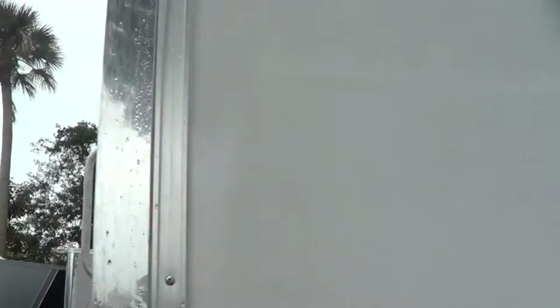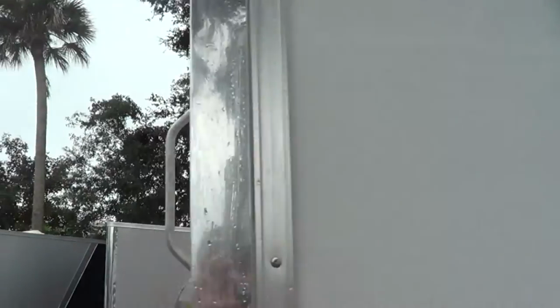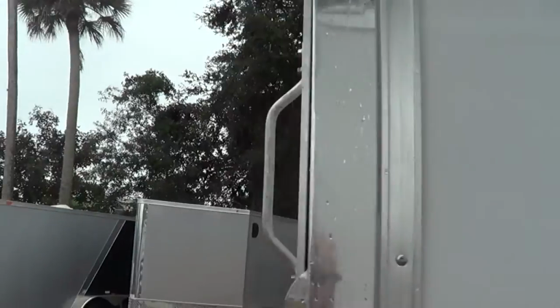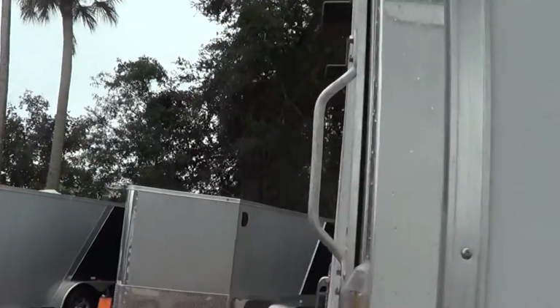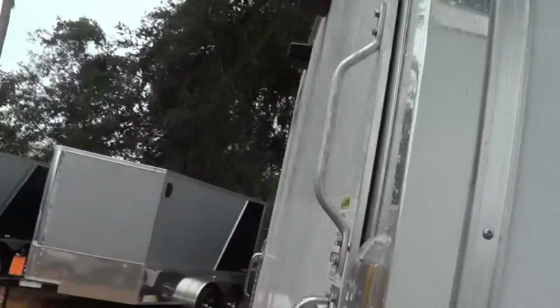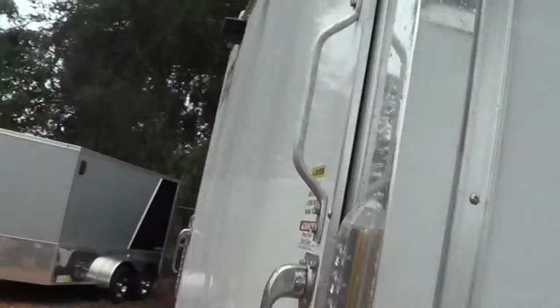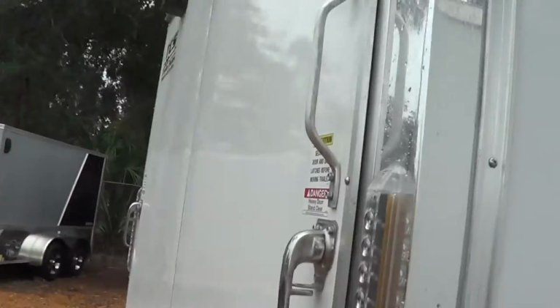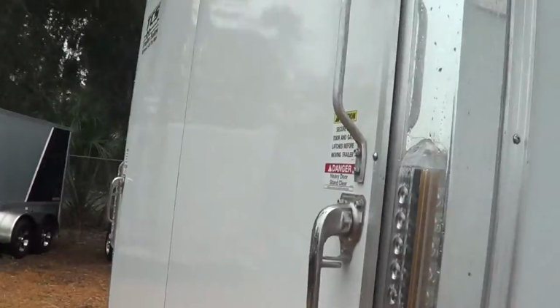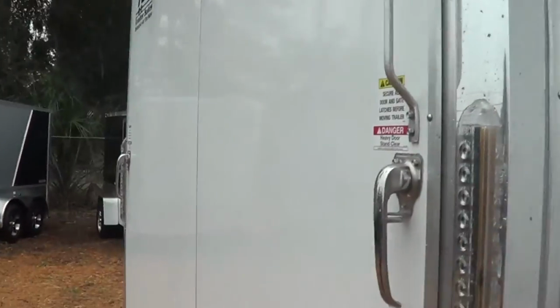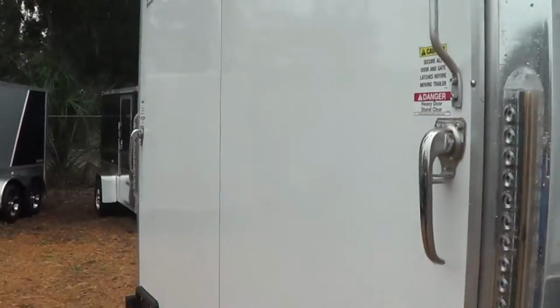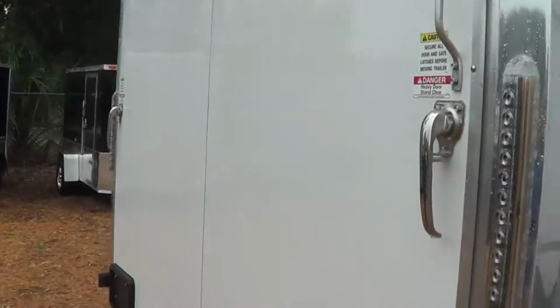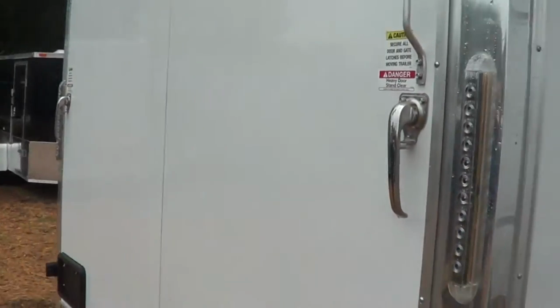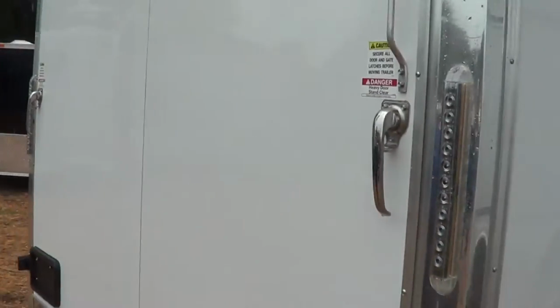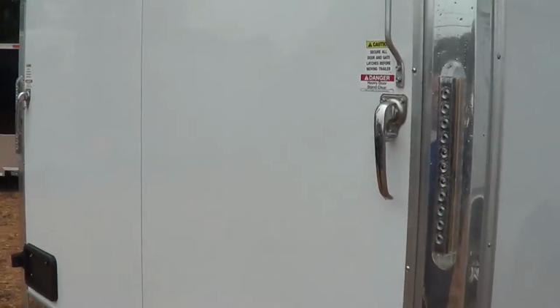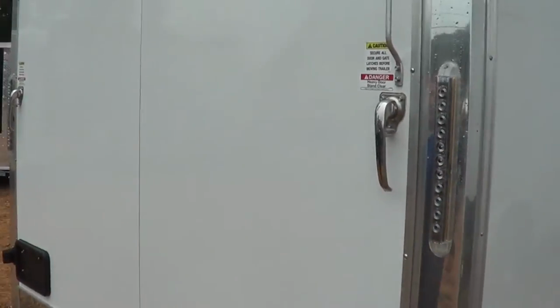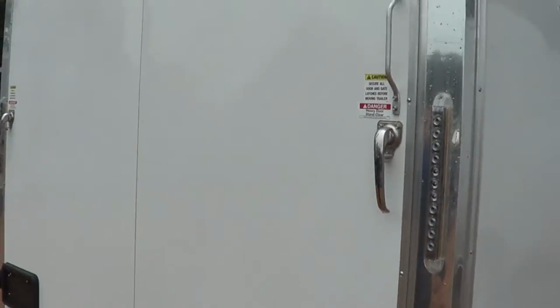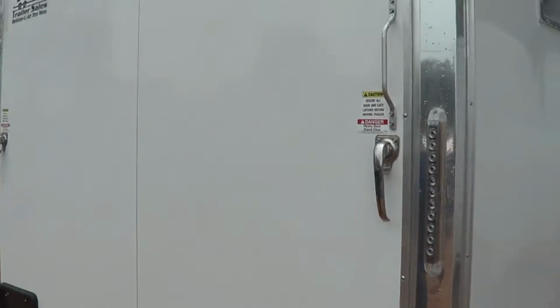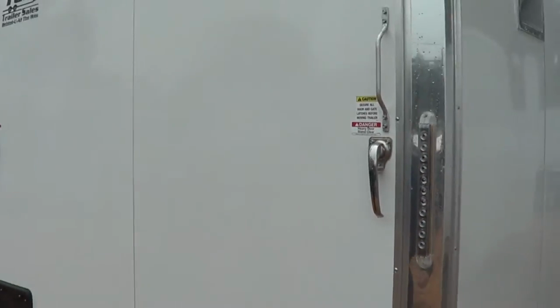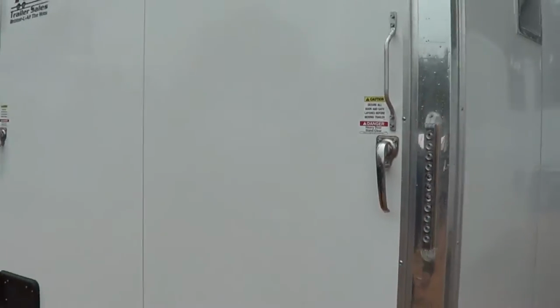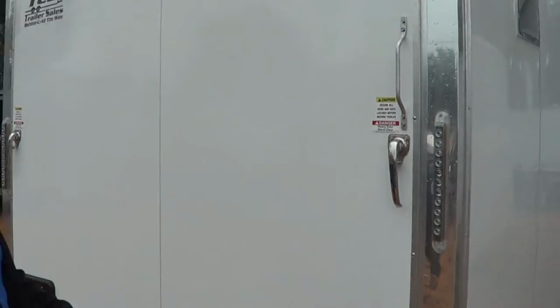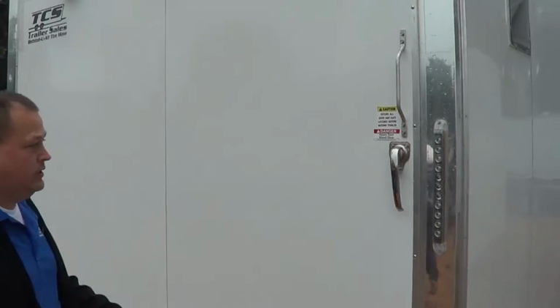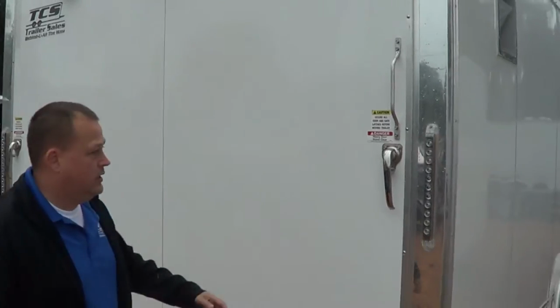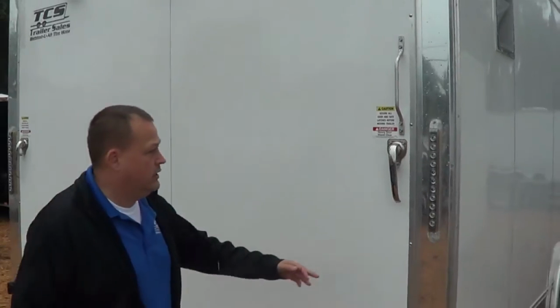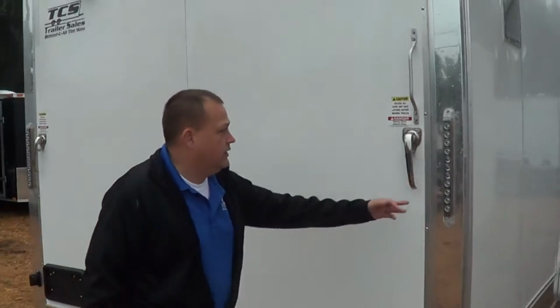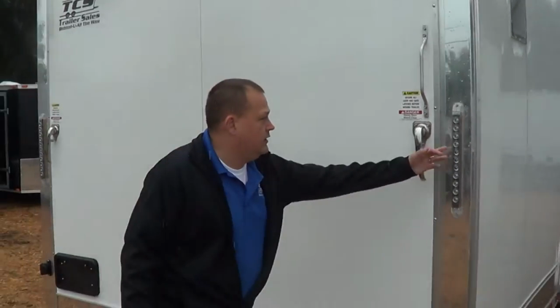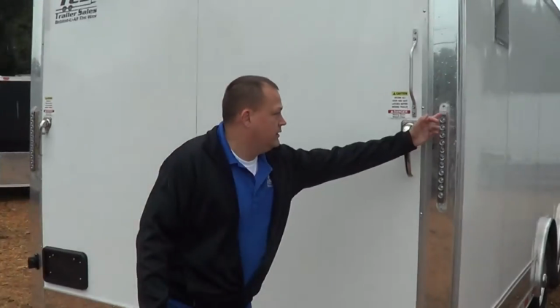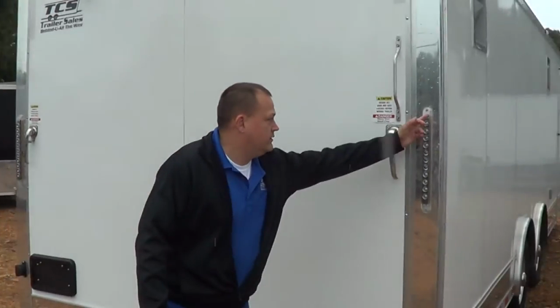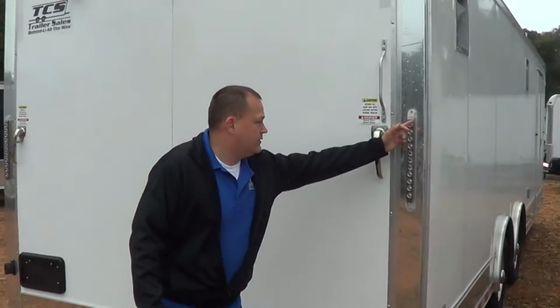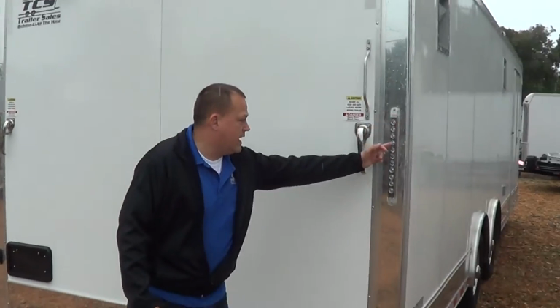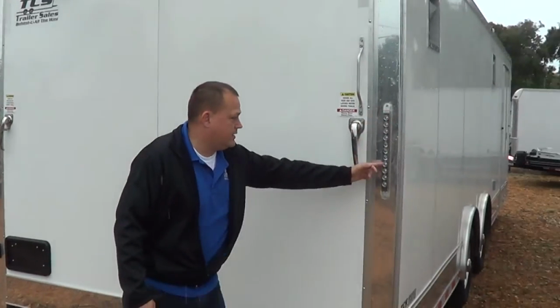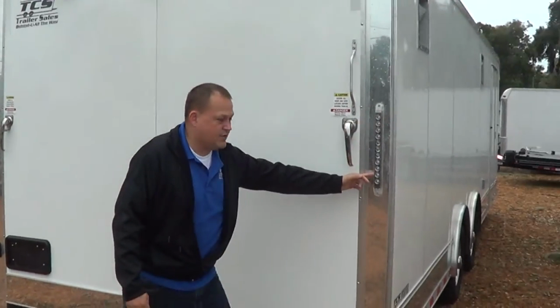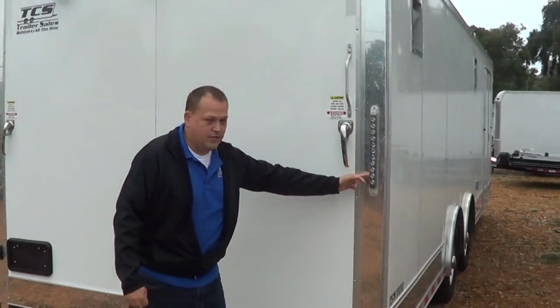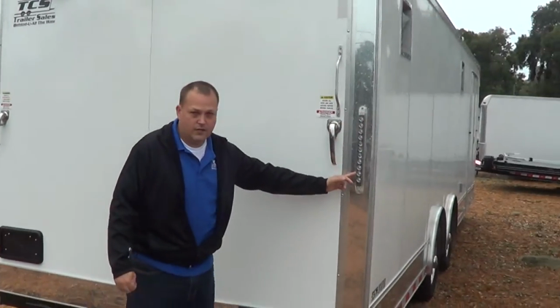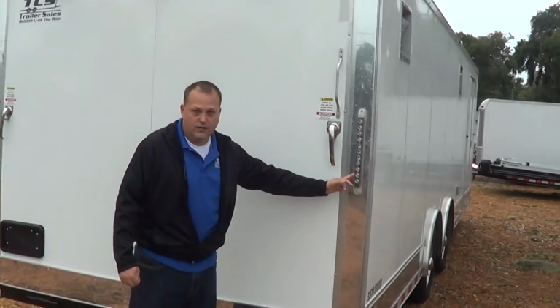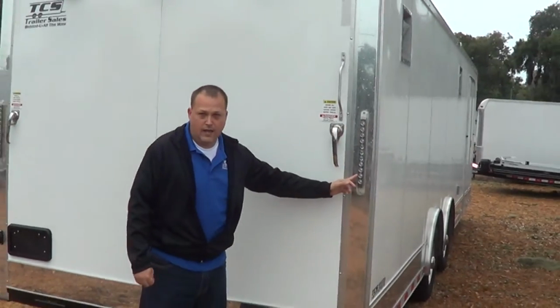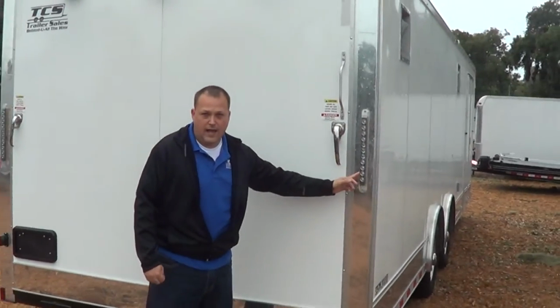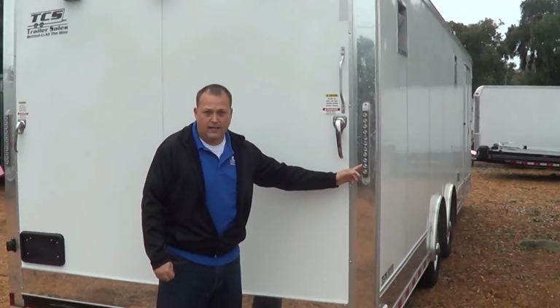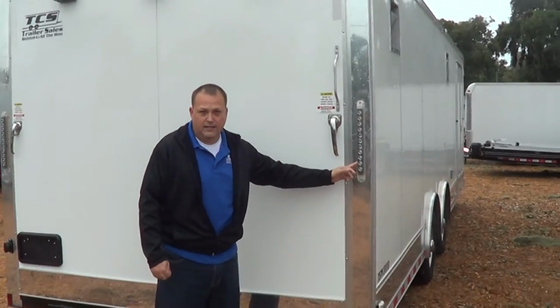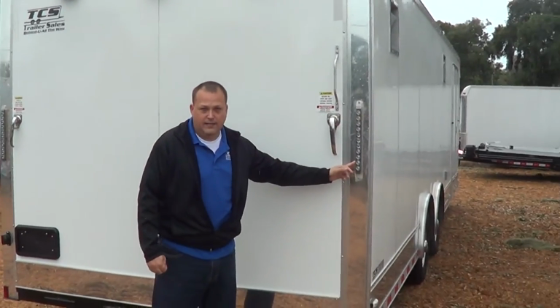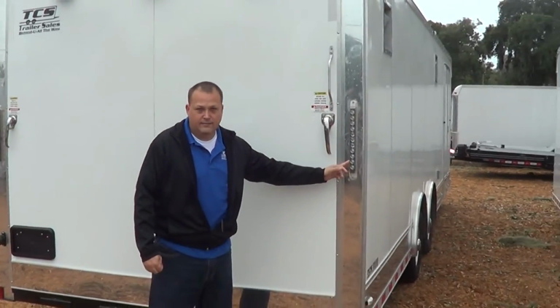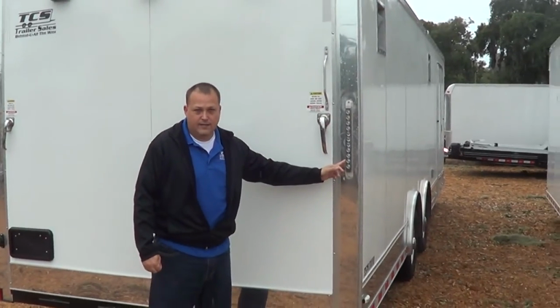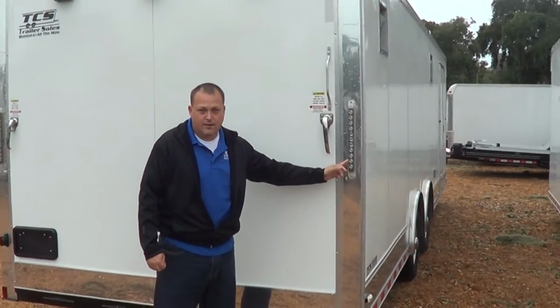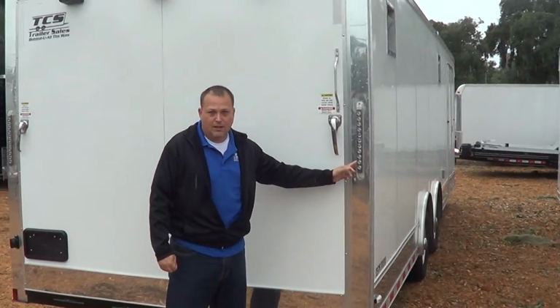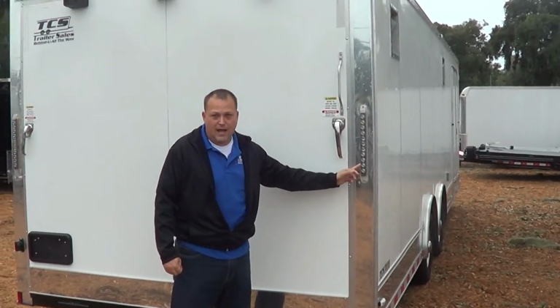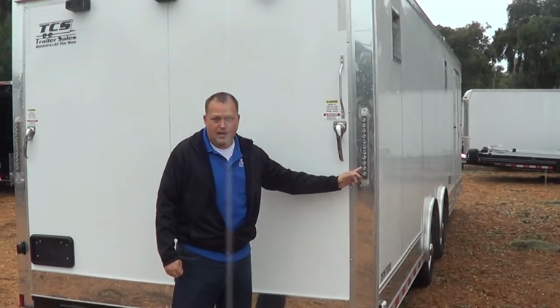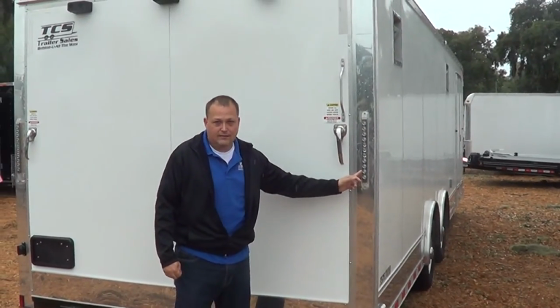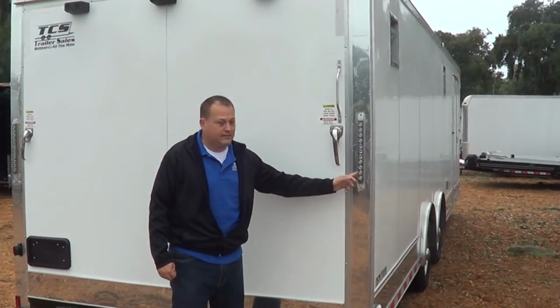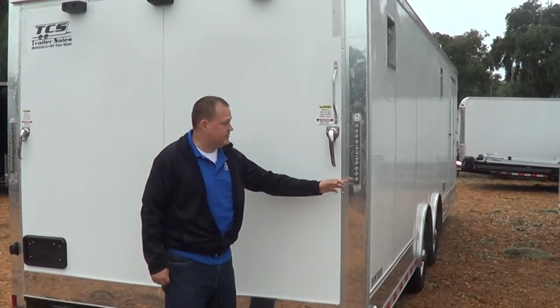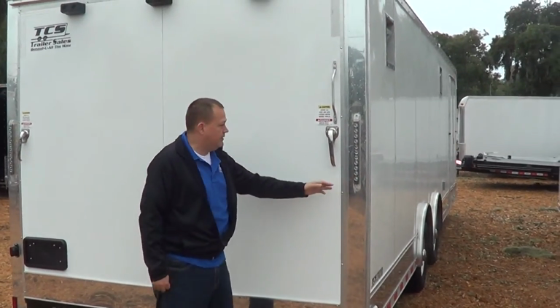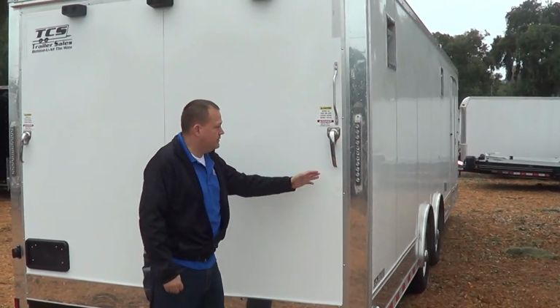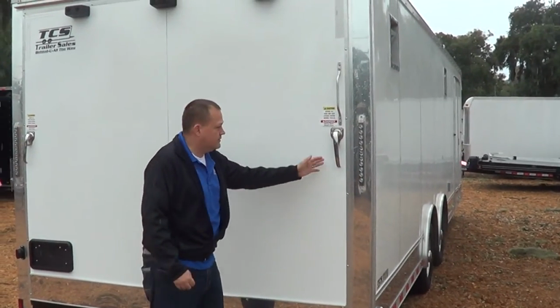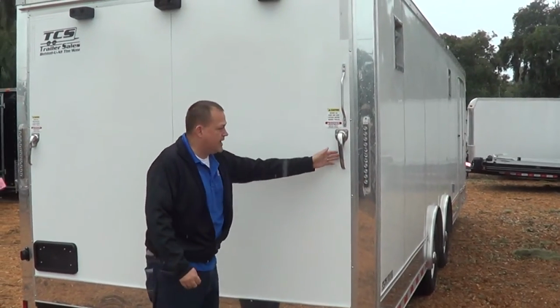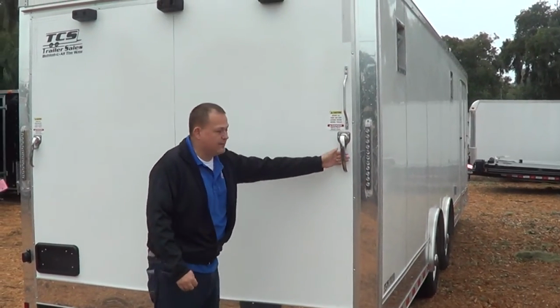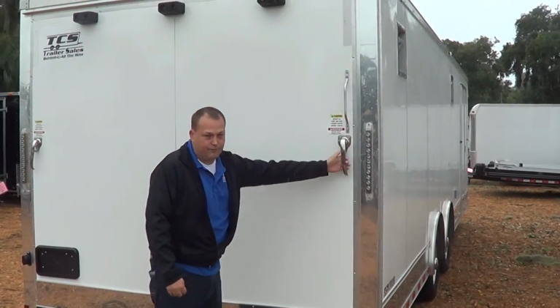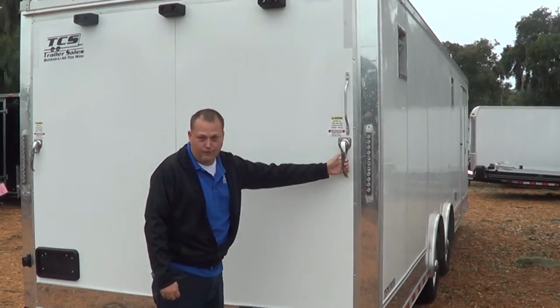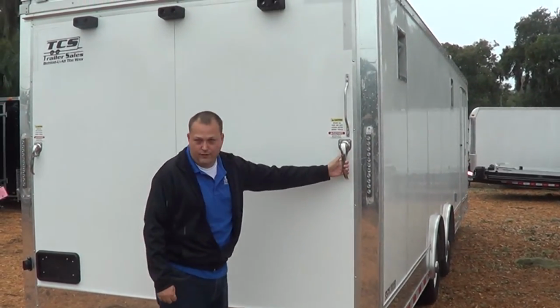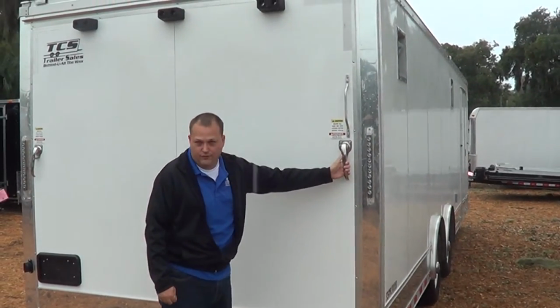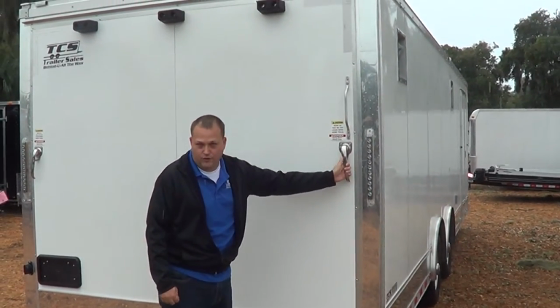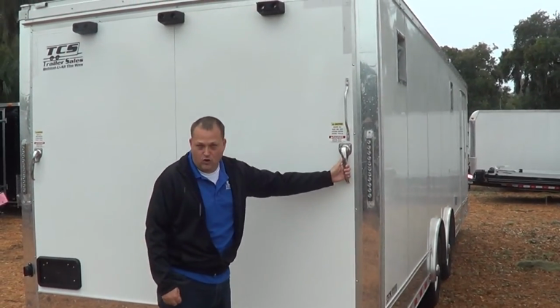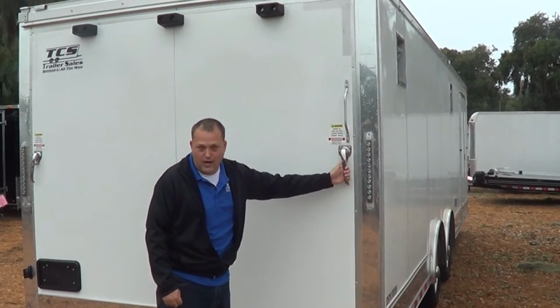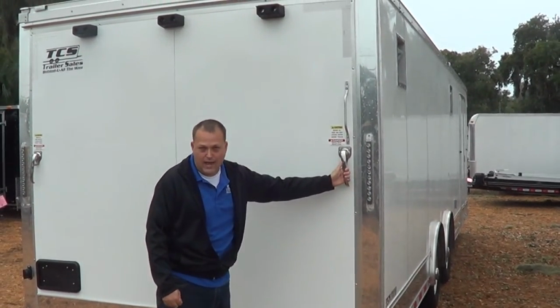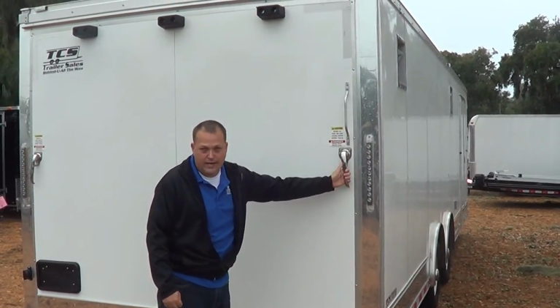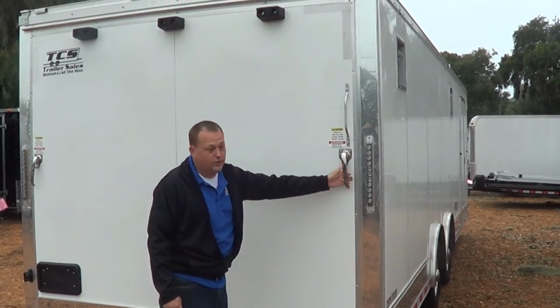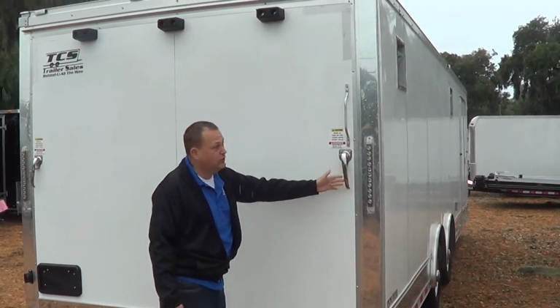Here's the rear of the trailer, Charles. It's got your LED slim lights and it's got the freezer door handles.